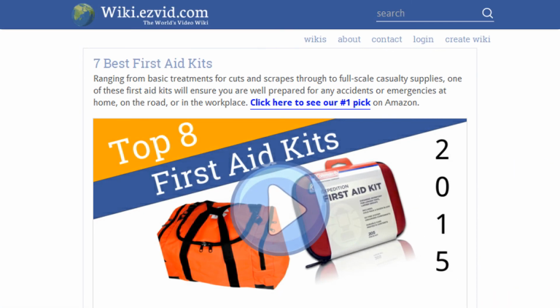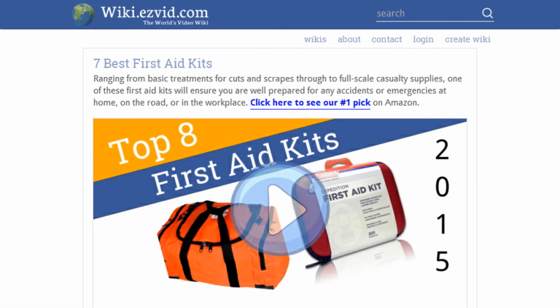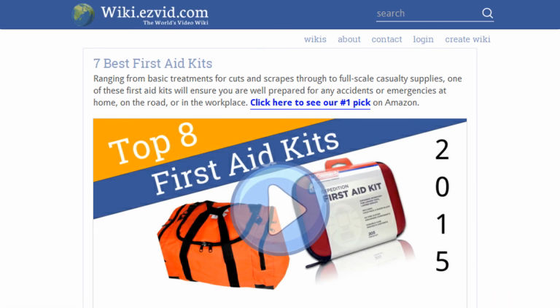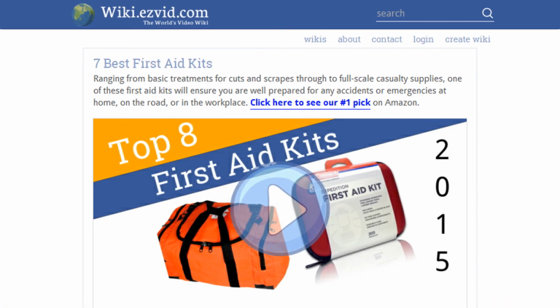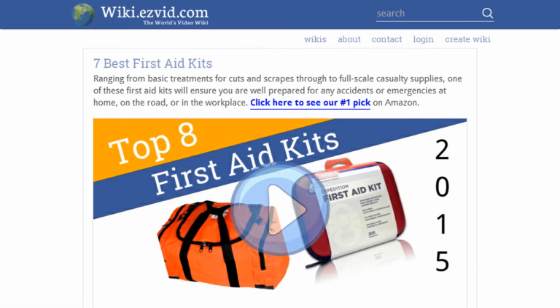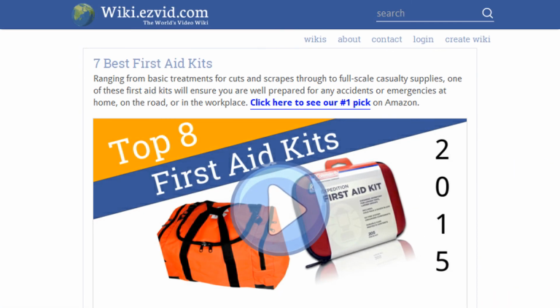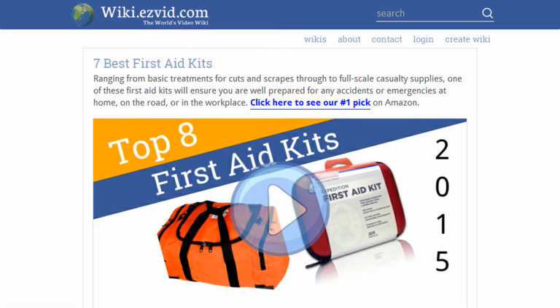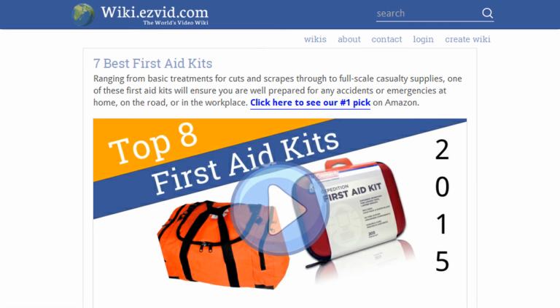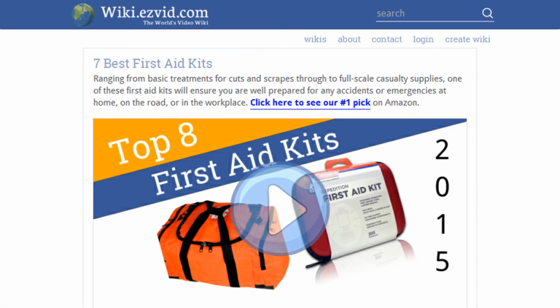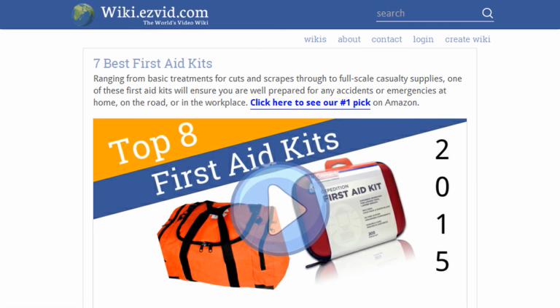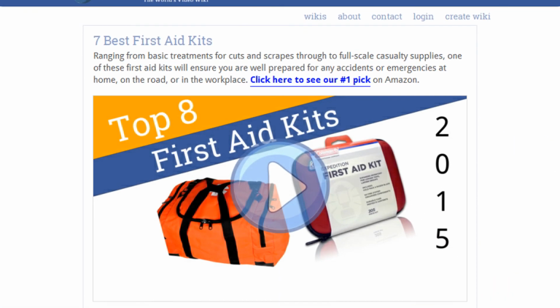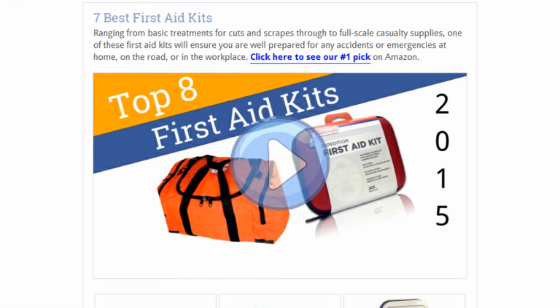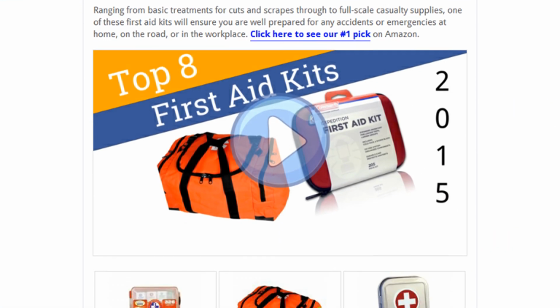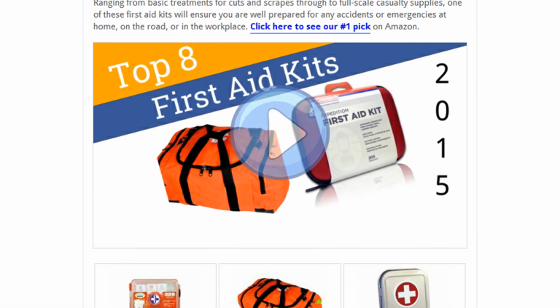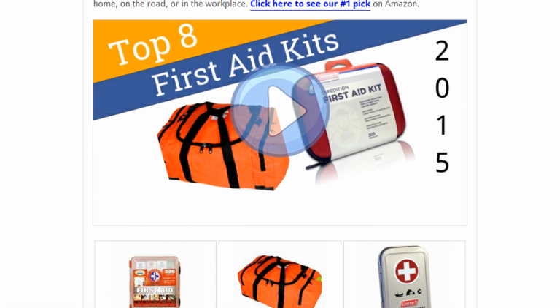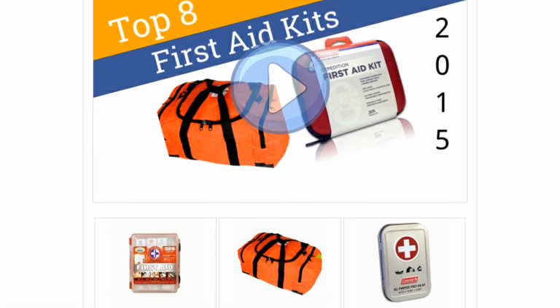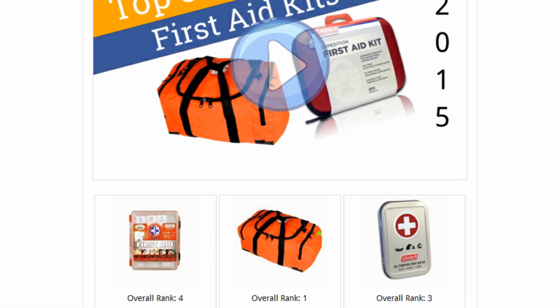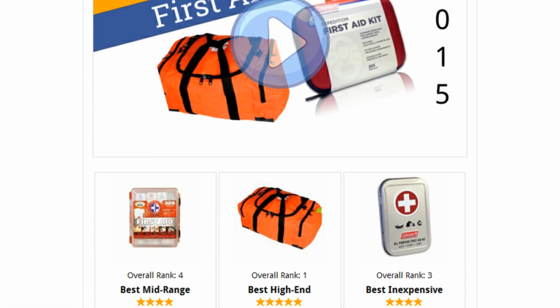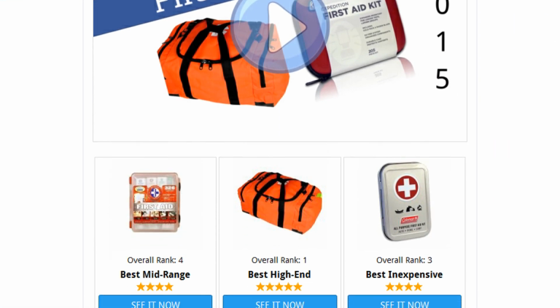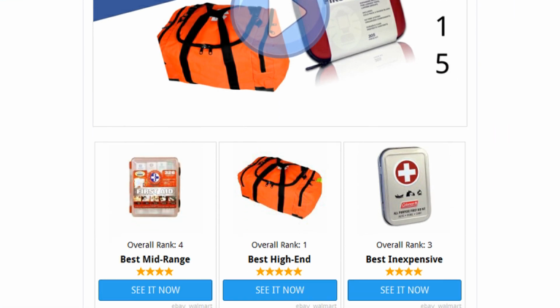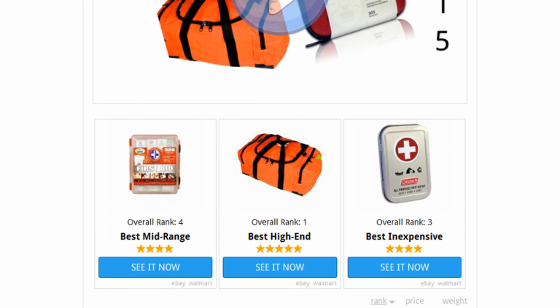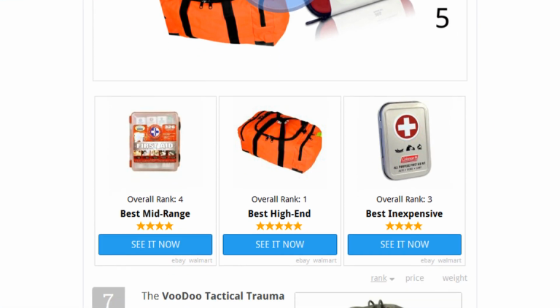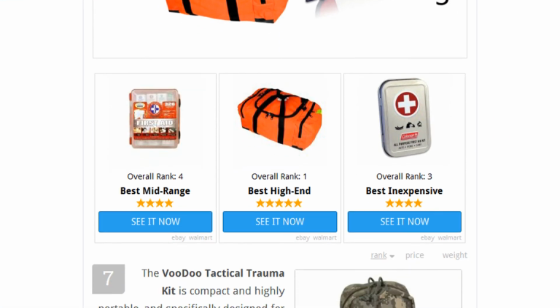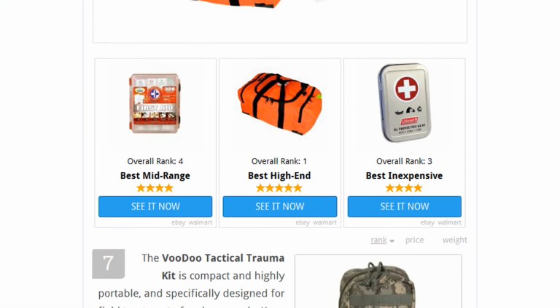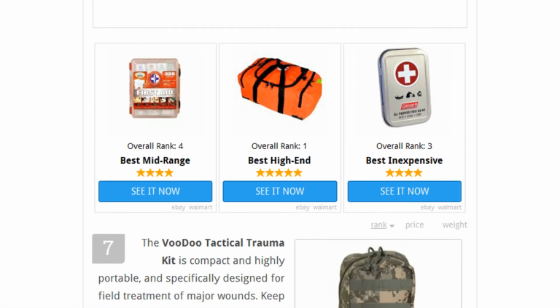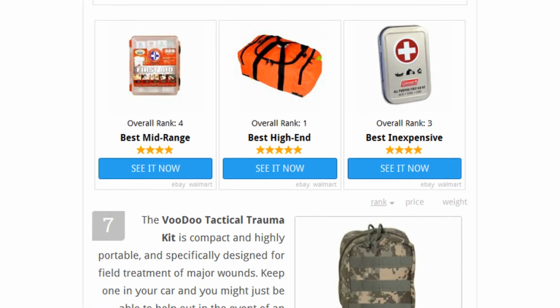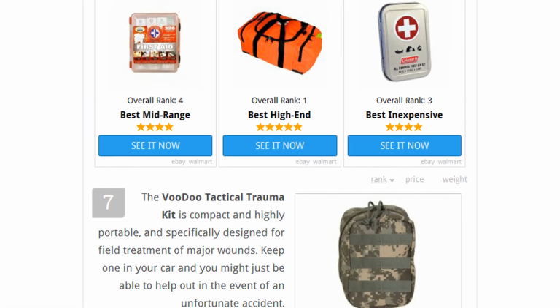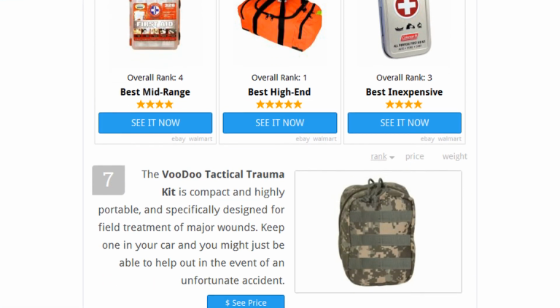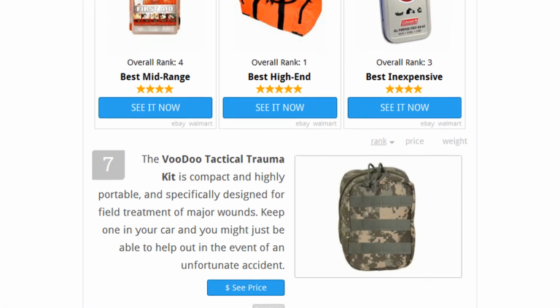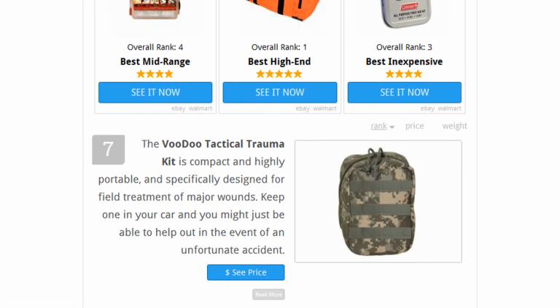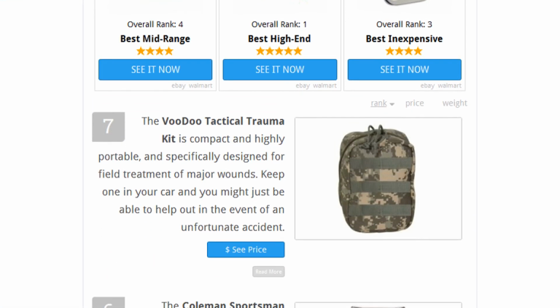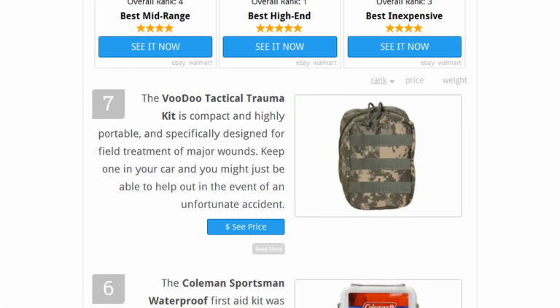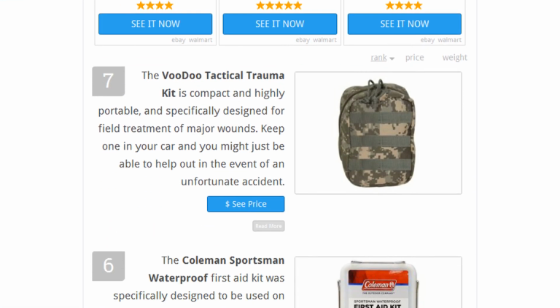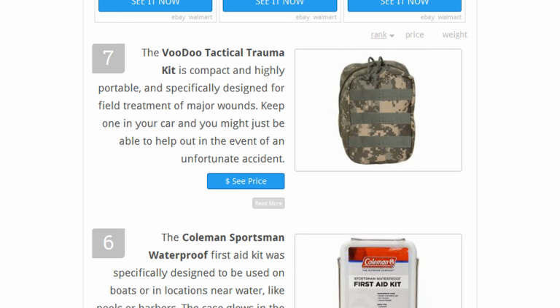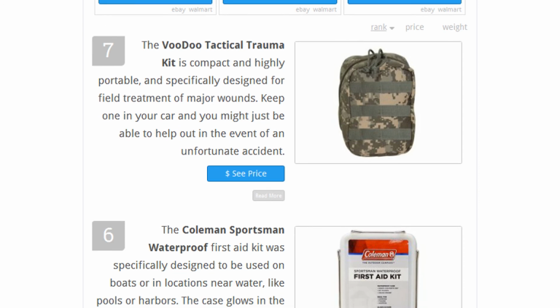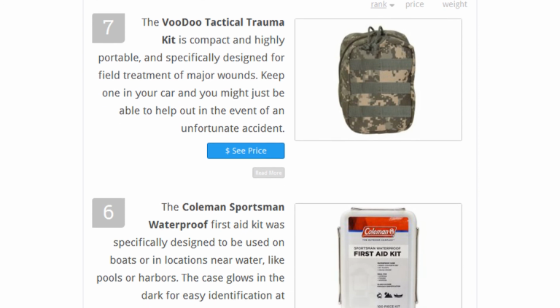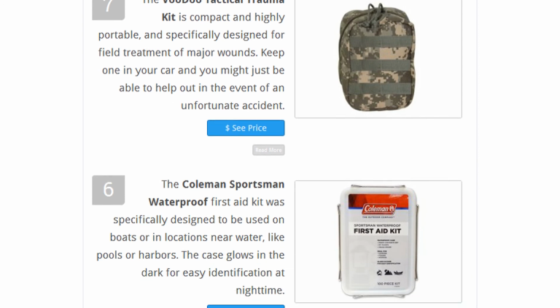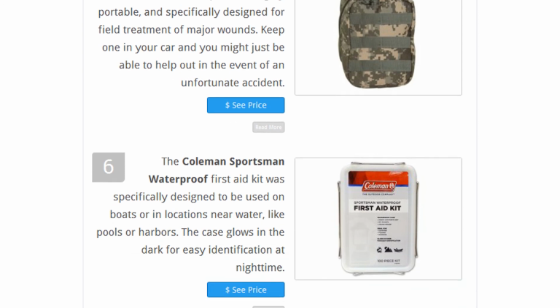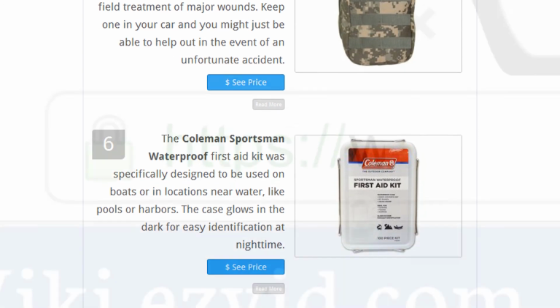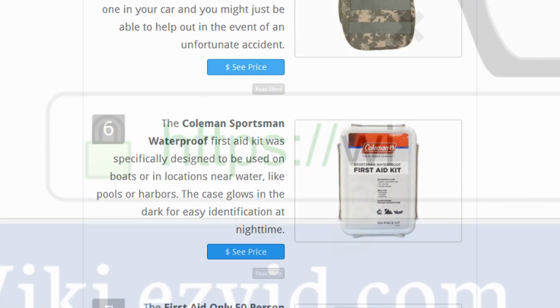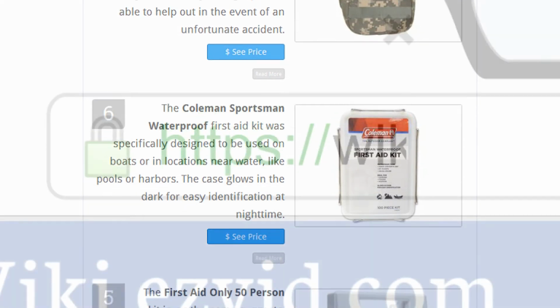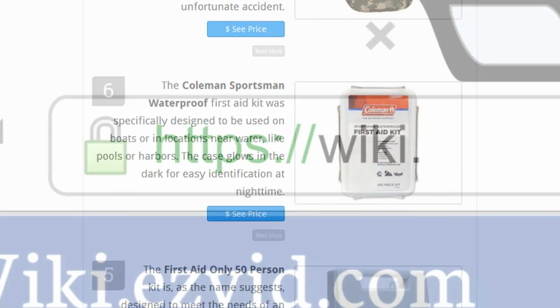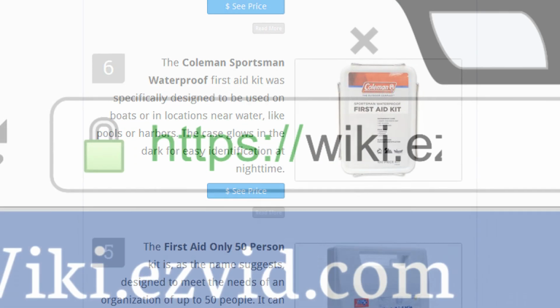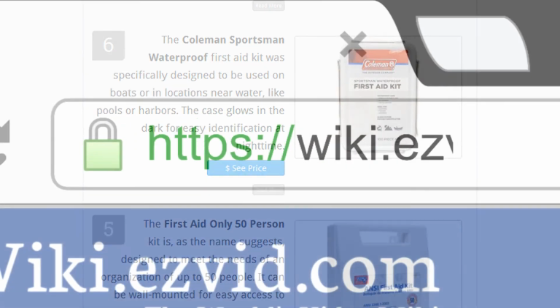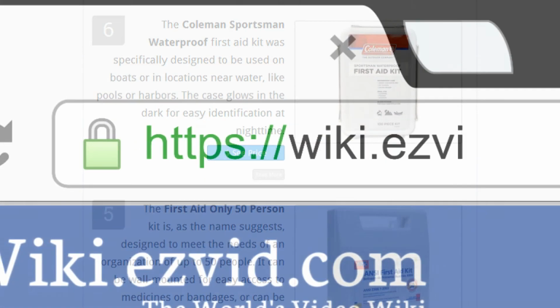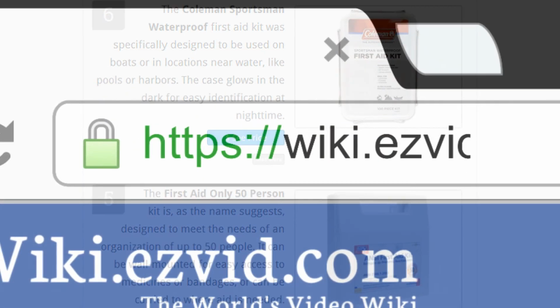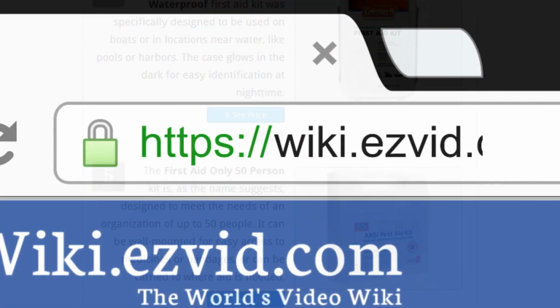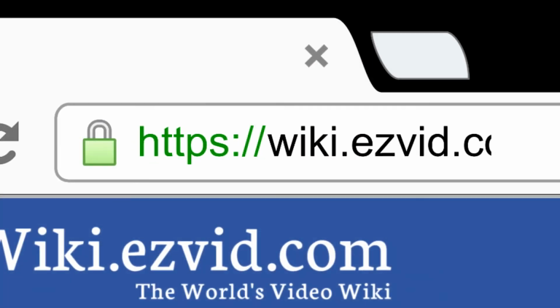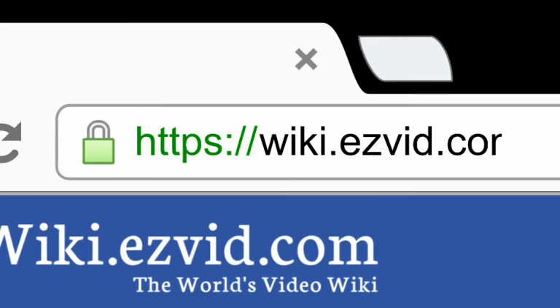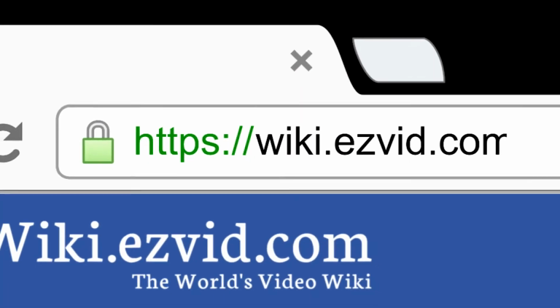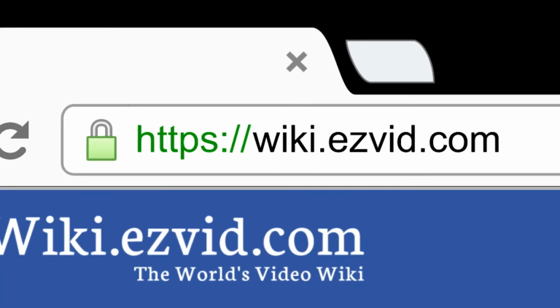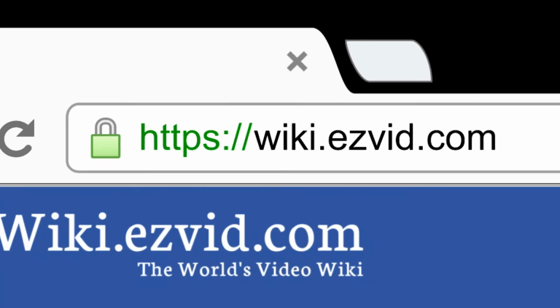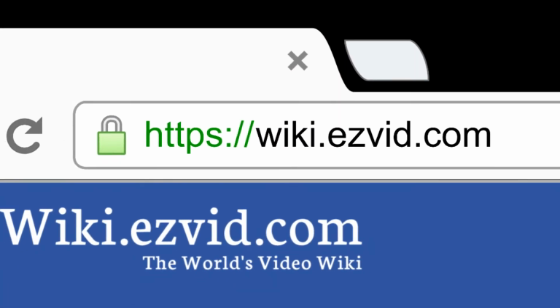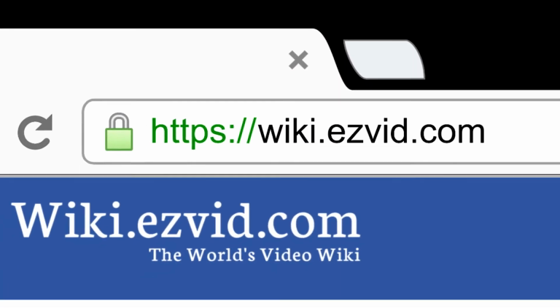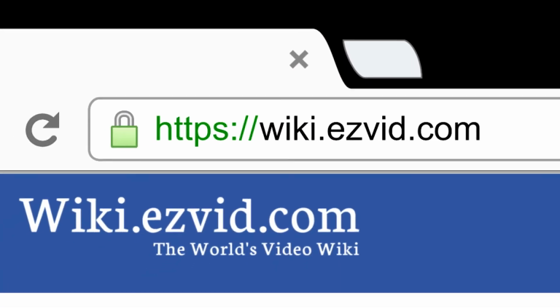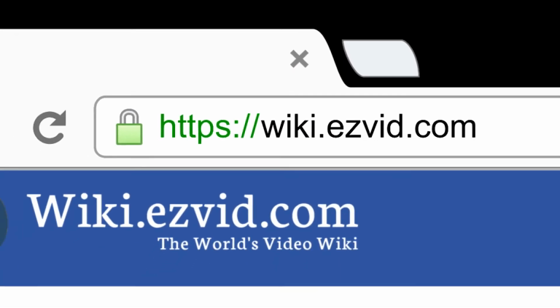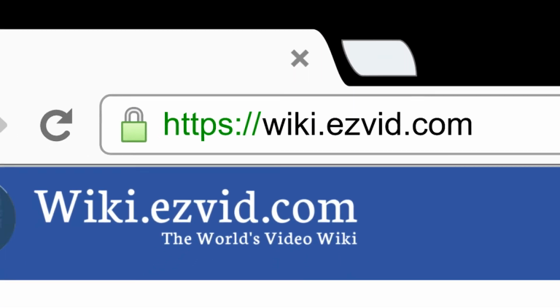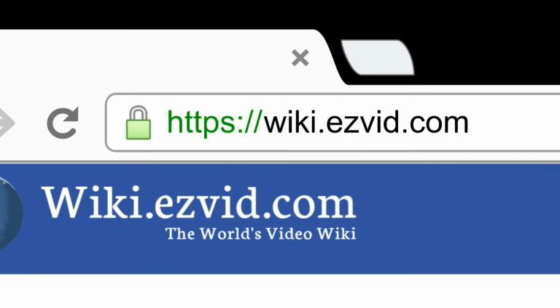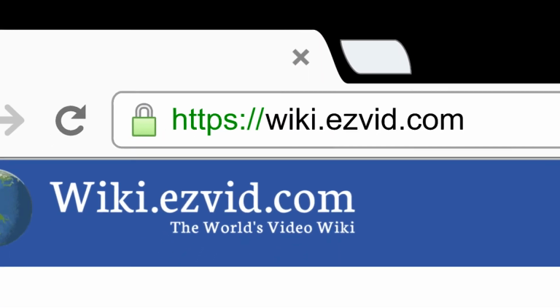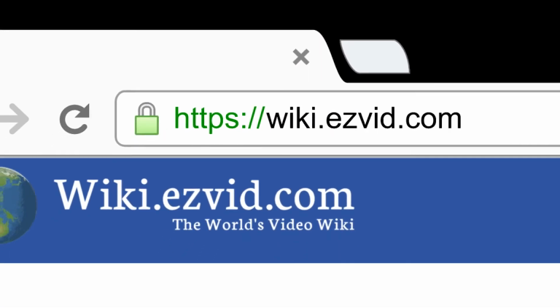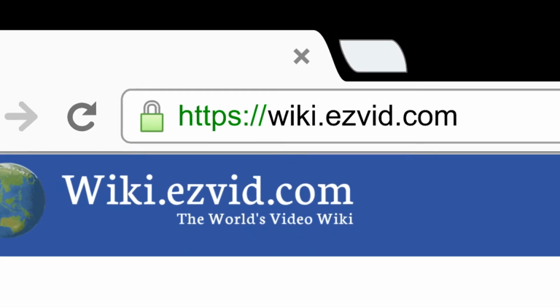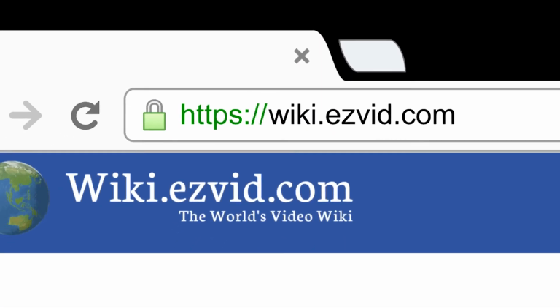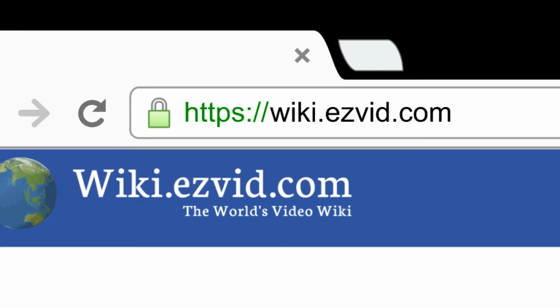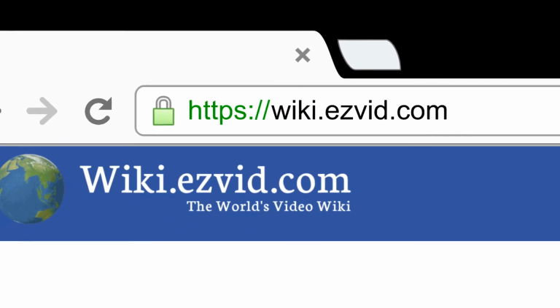To see all this stuff, go to wiki.easyvid.com and search for first aid kits, or click beneath this video.